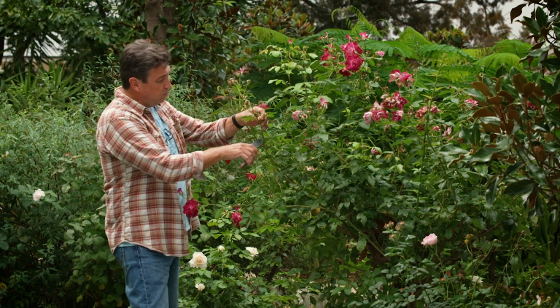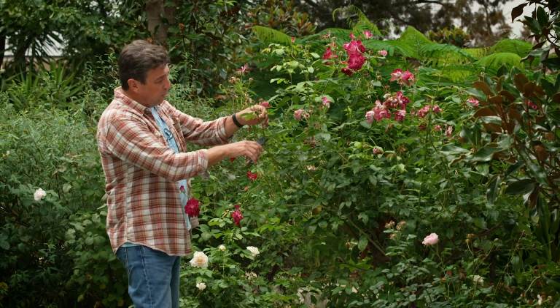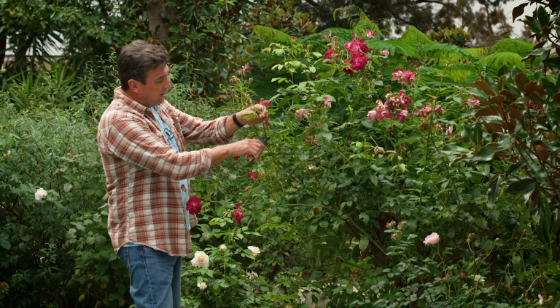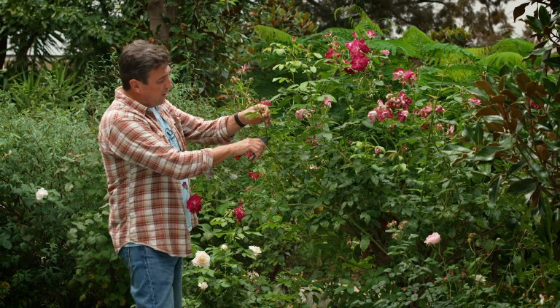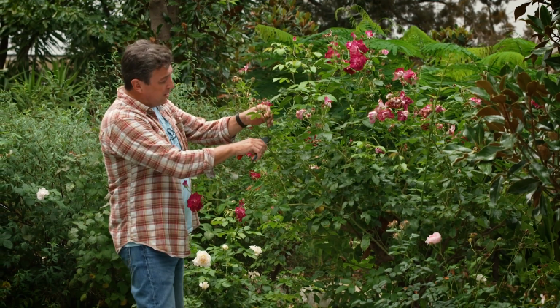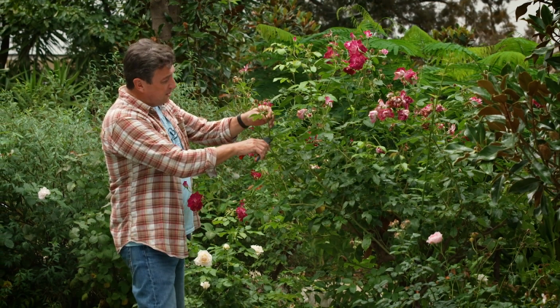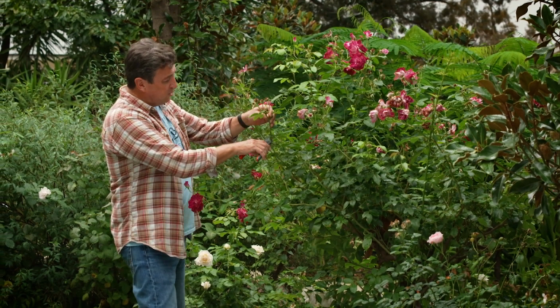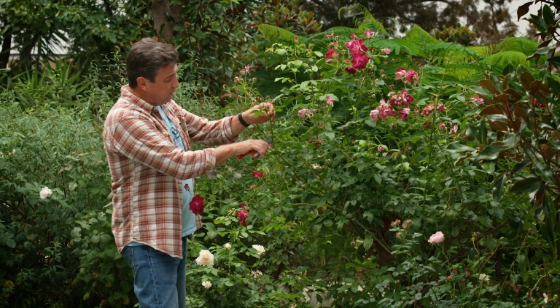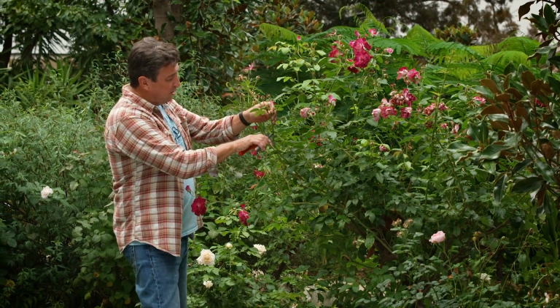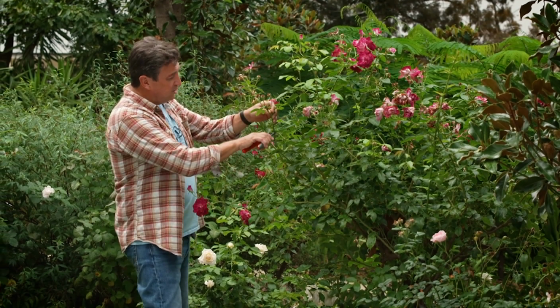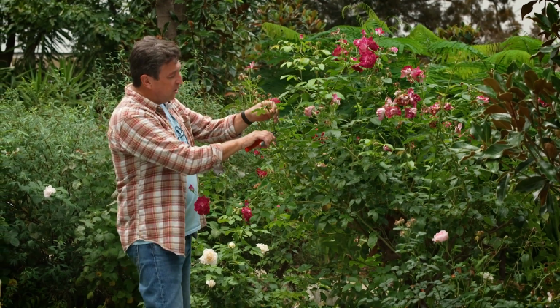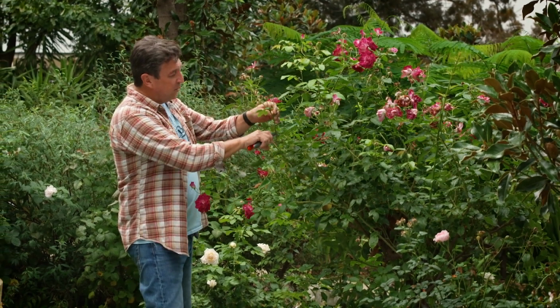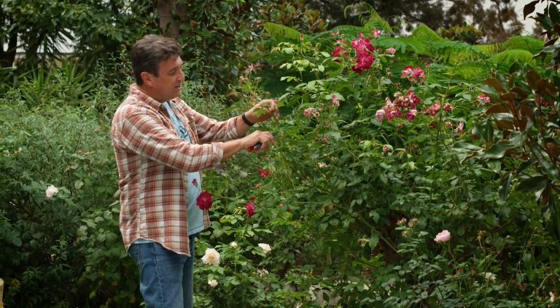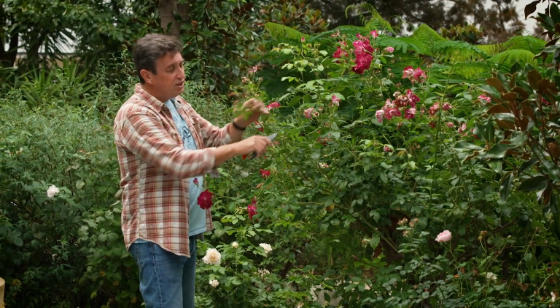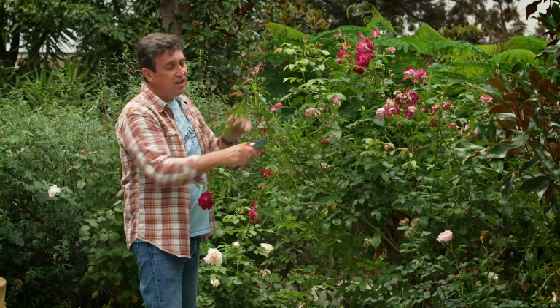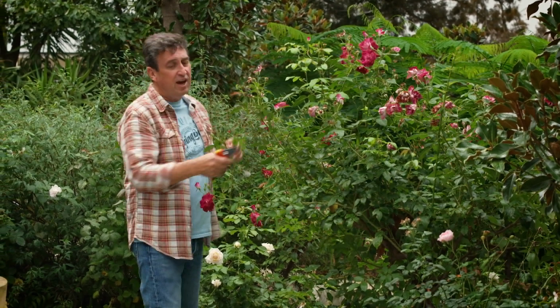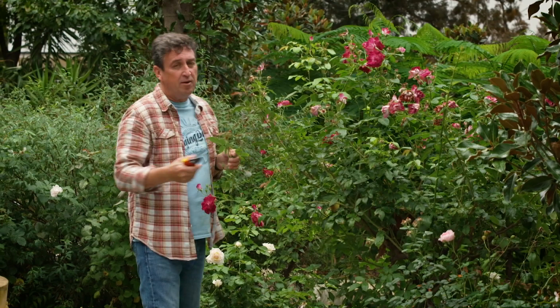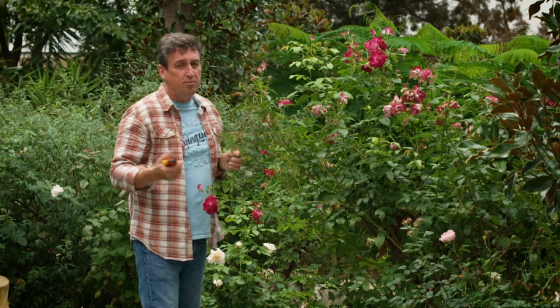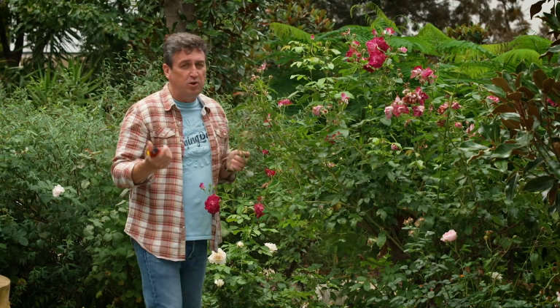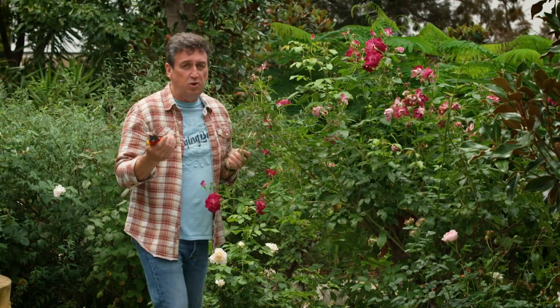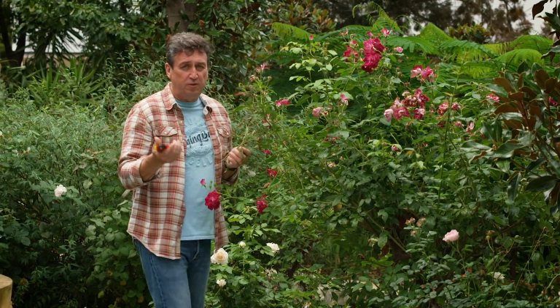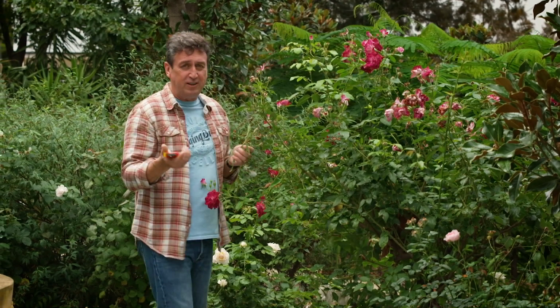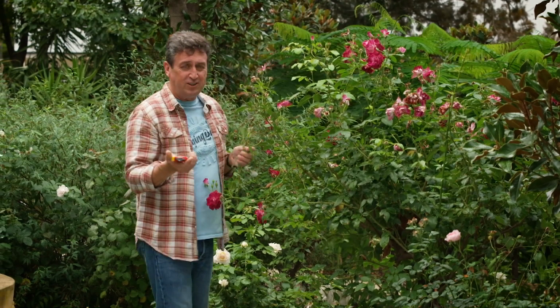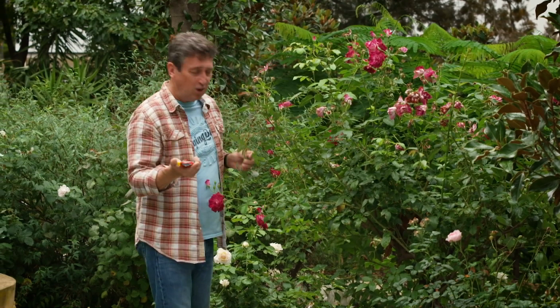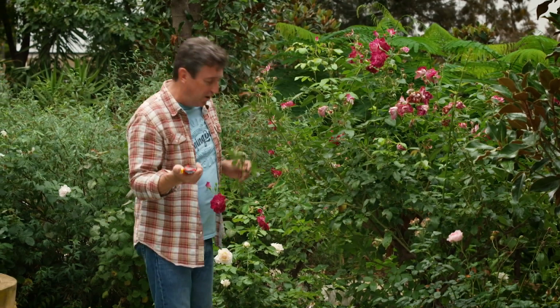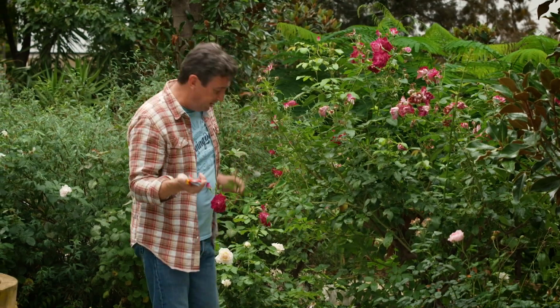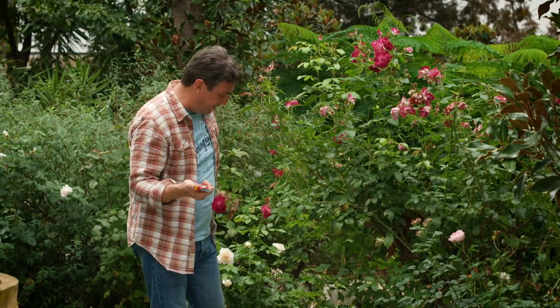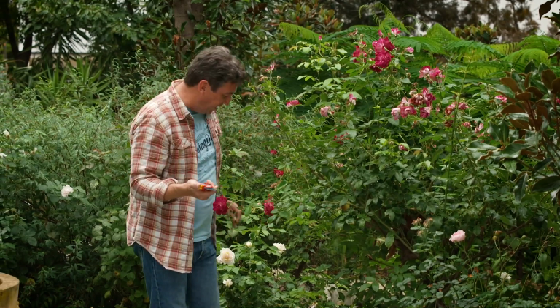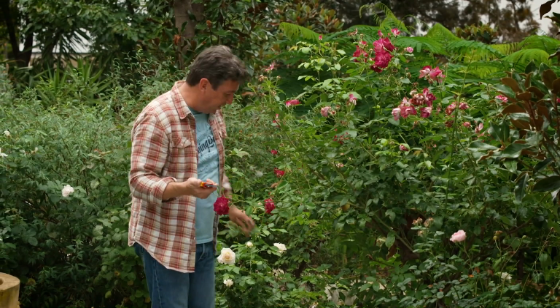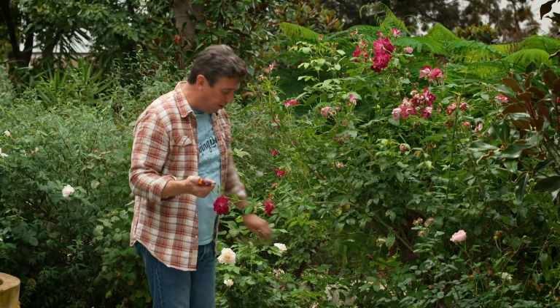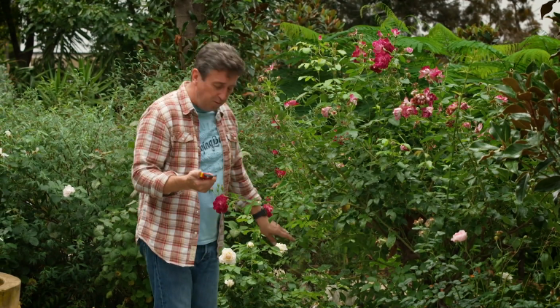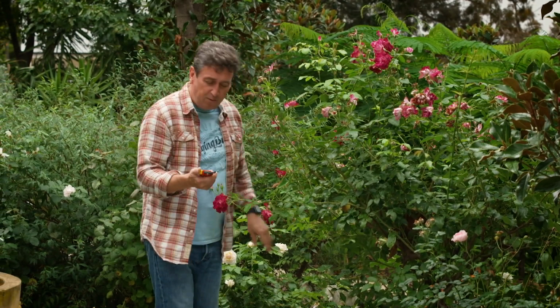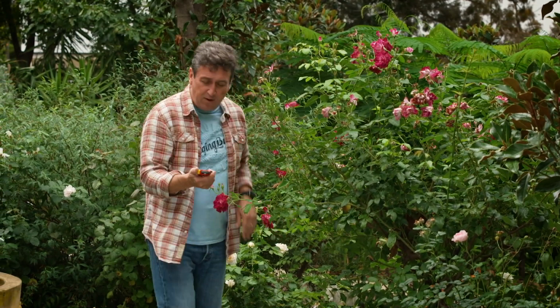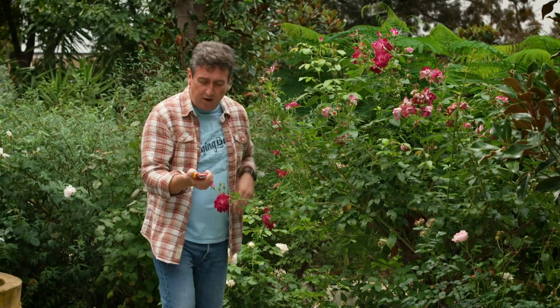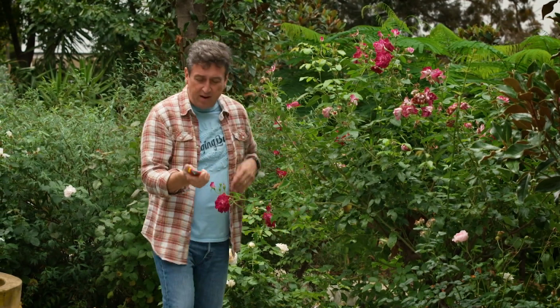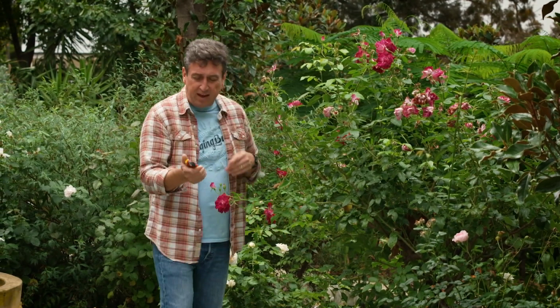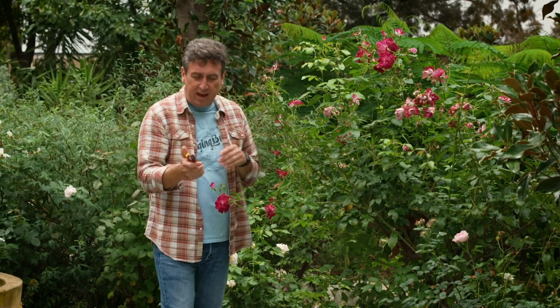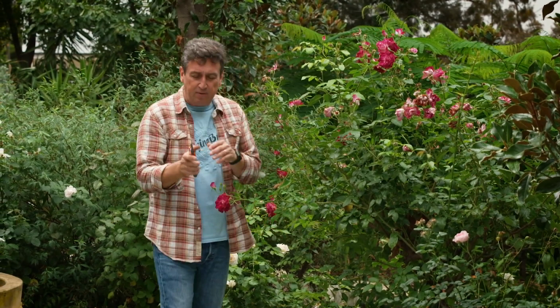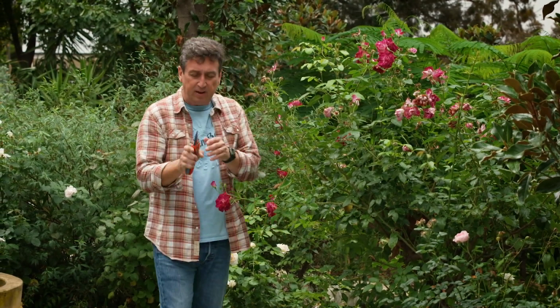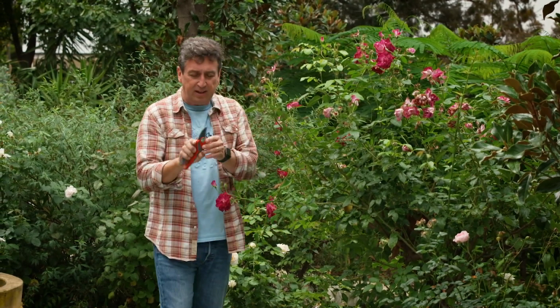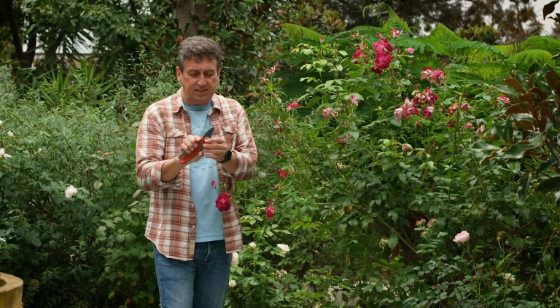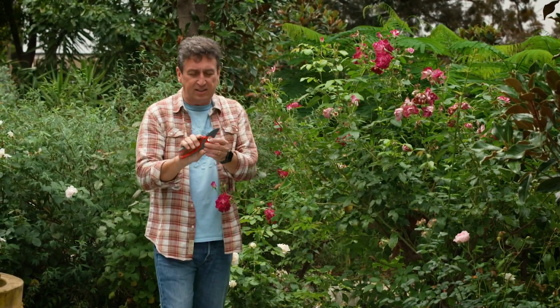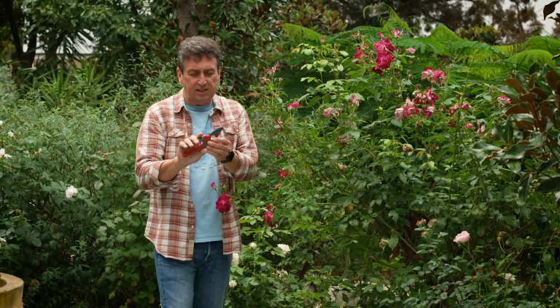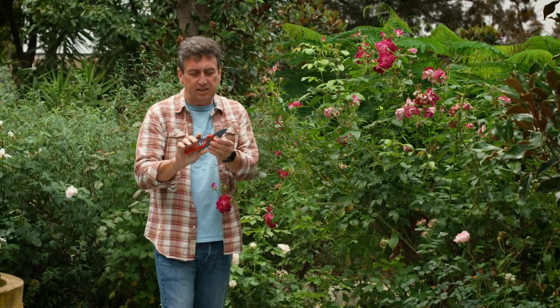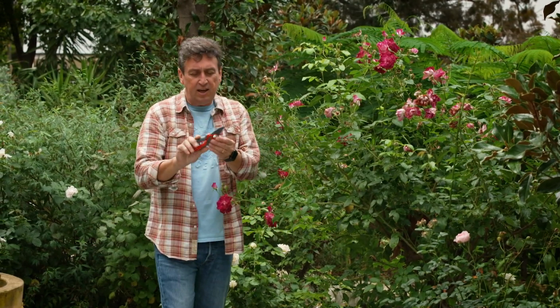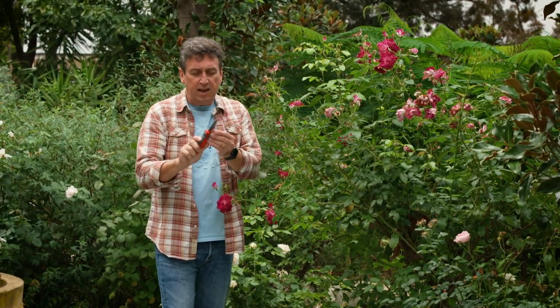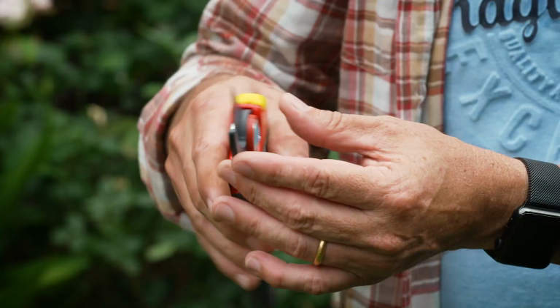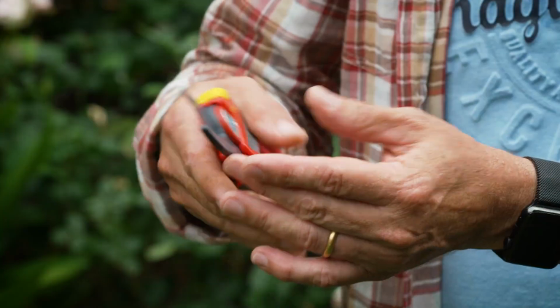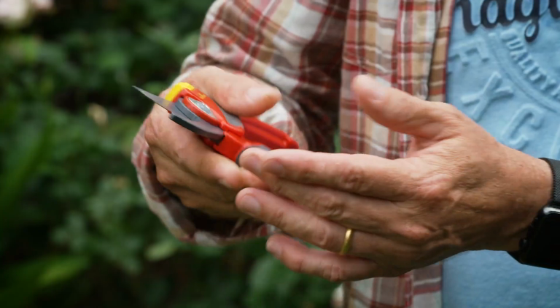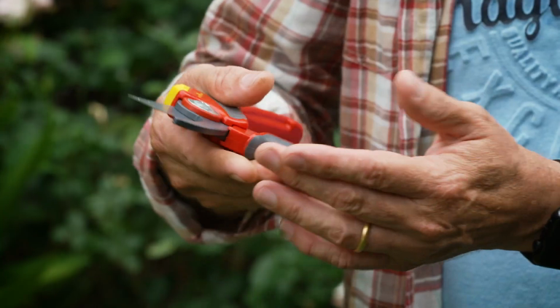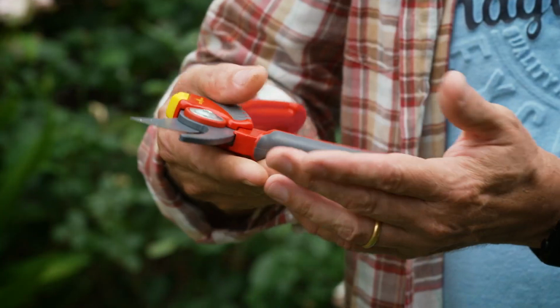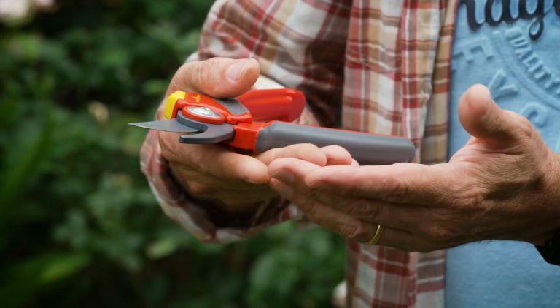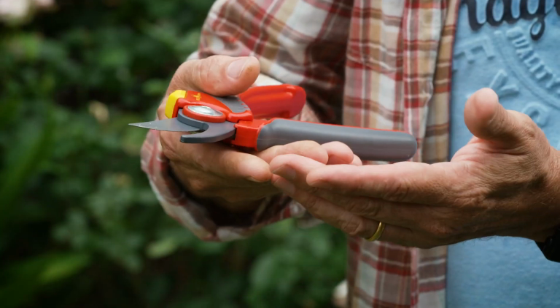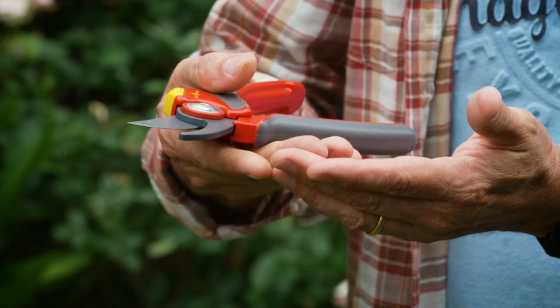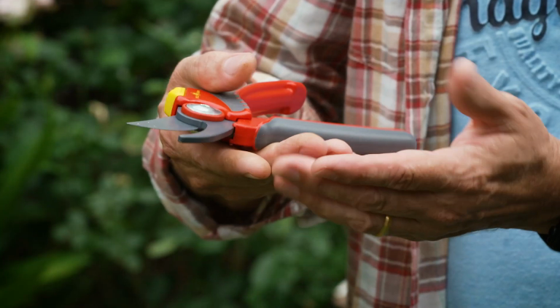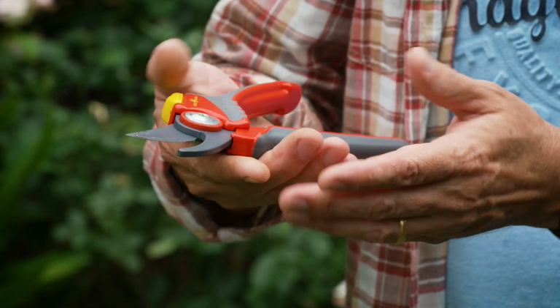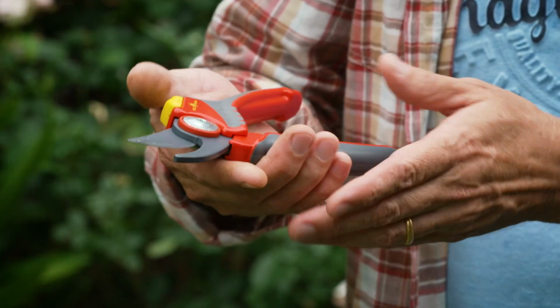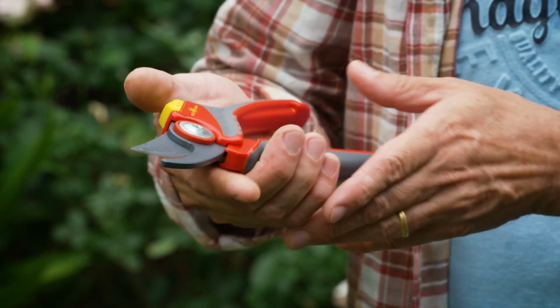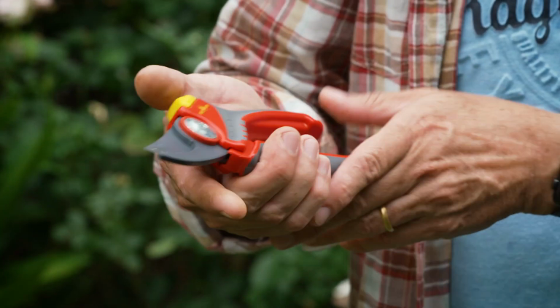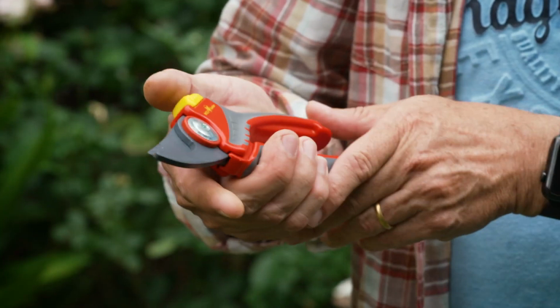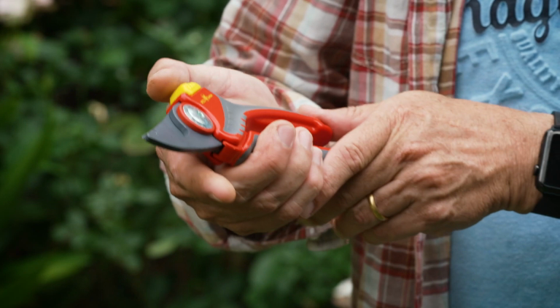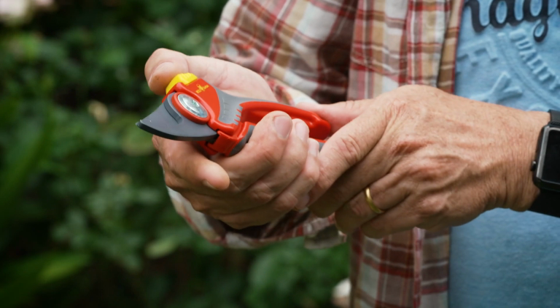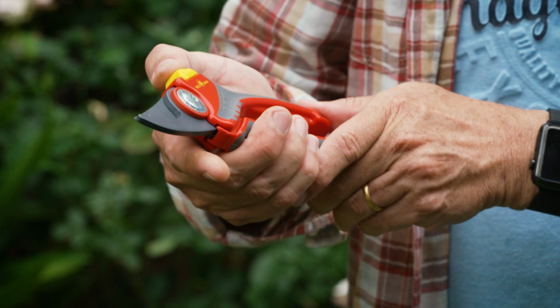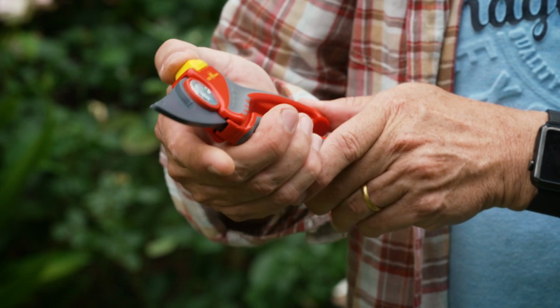One of the things you'll notice straight away is just how beautifully designed these are. They're very carefully considered and extremely ergonomic.